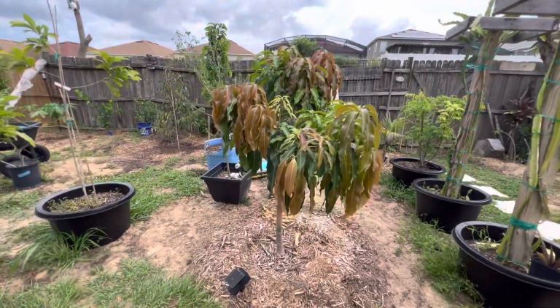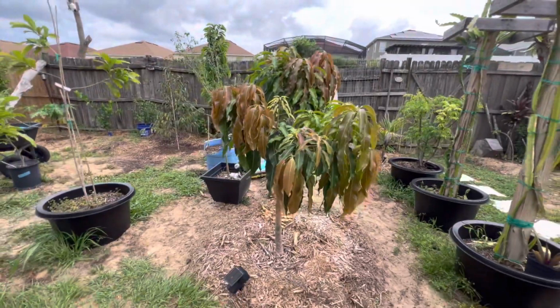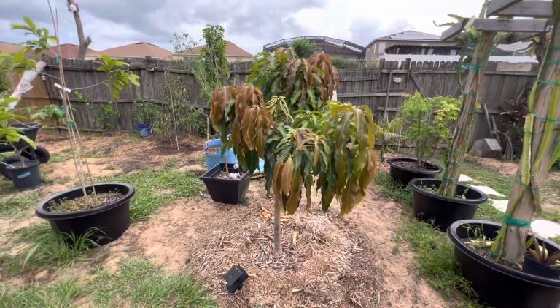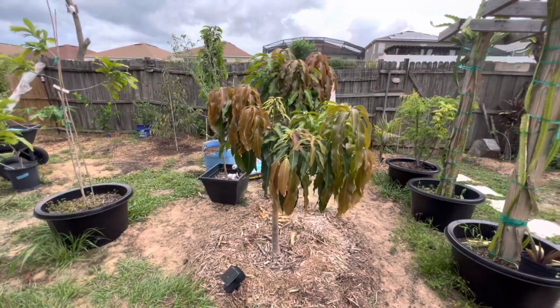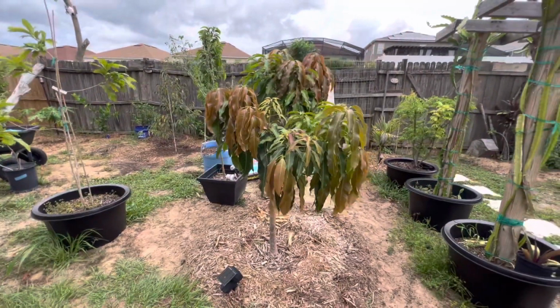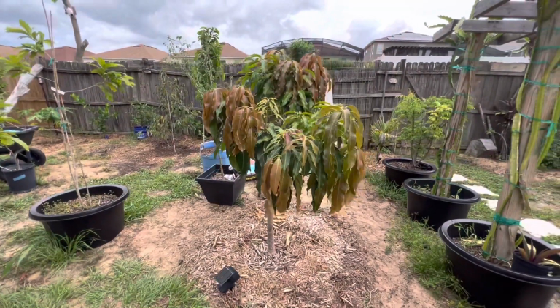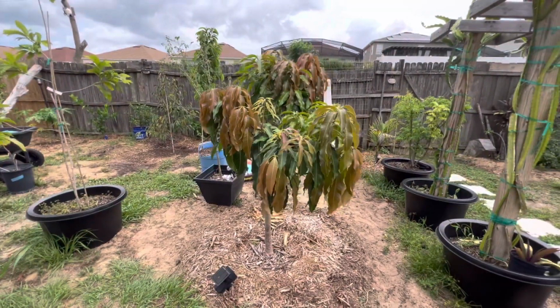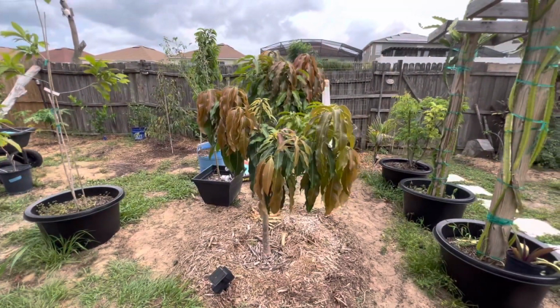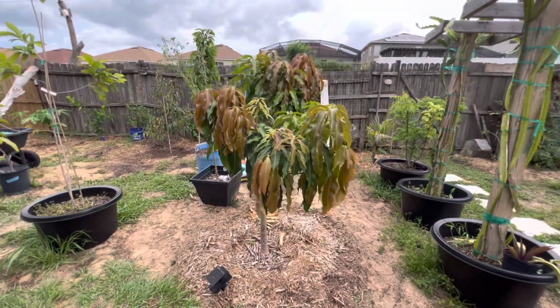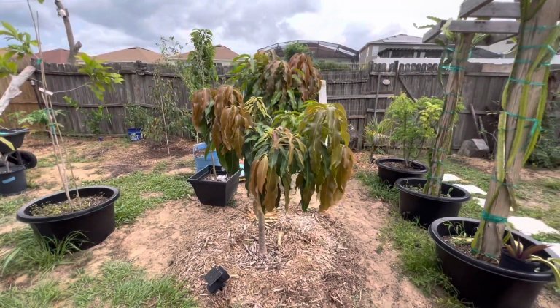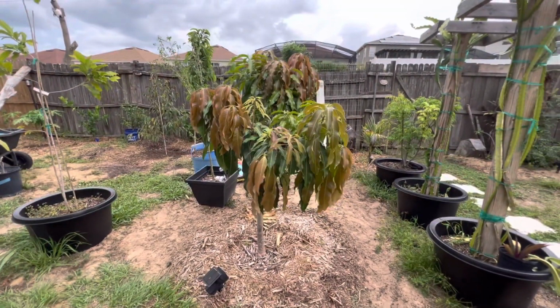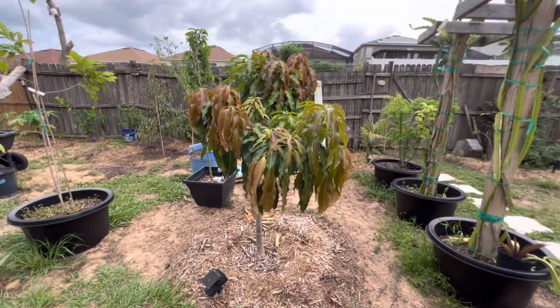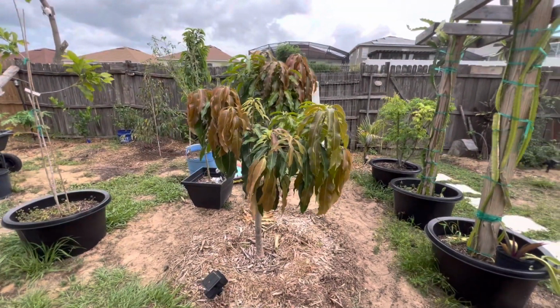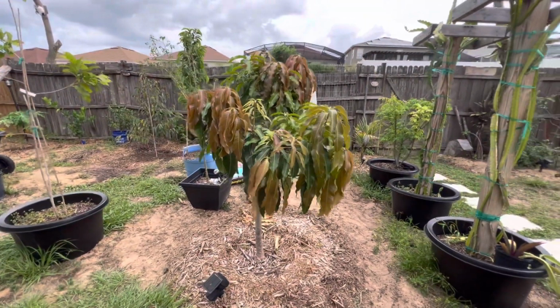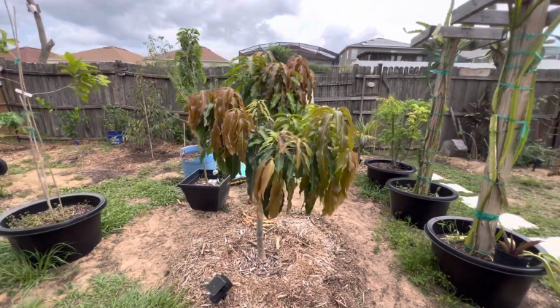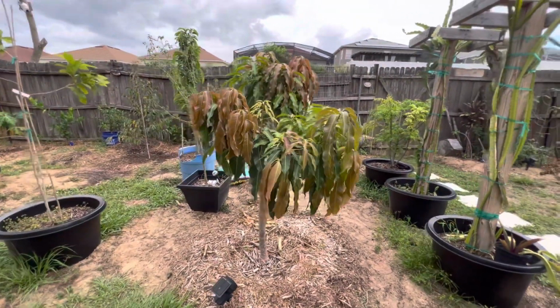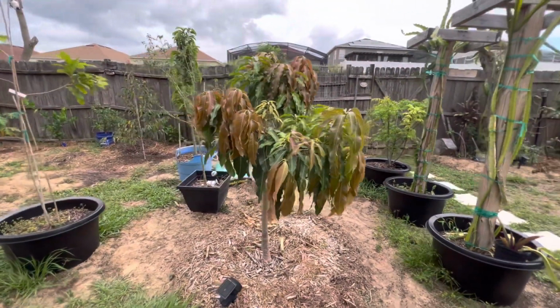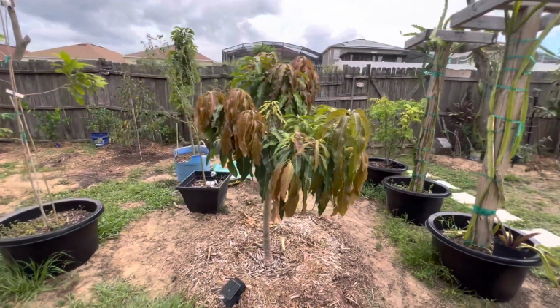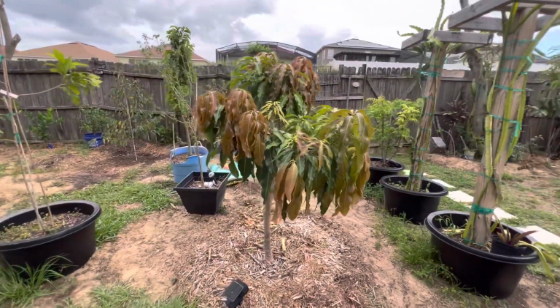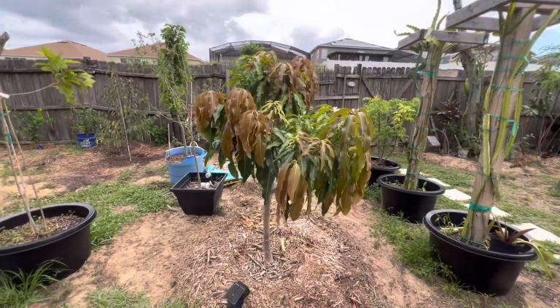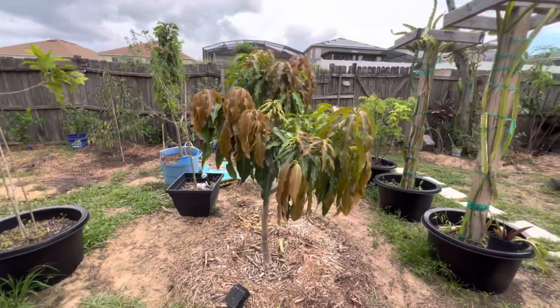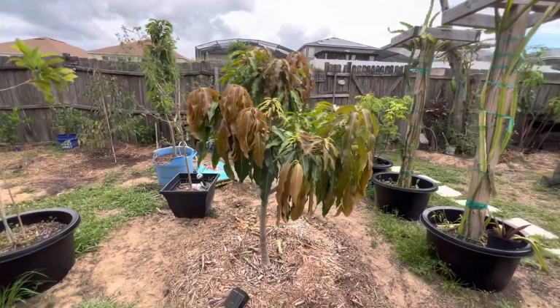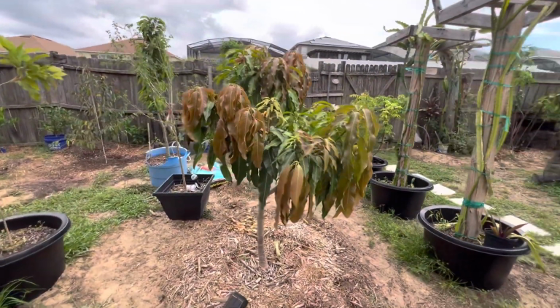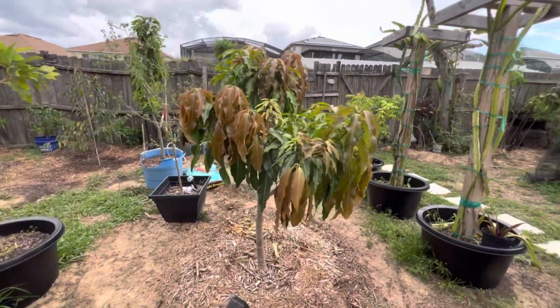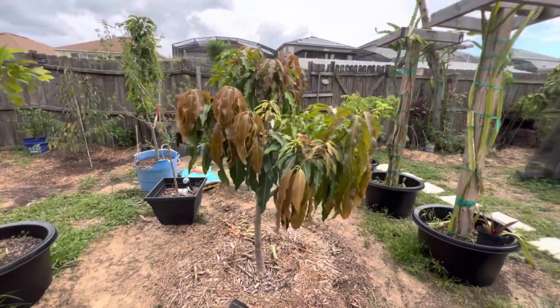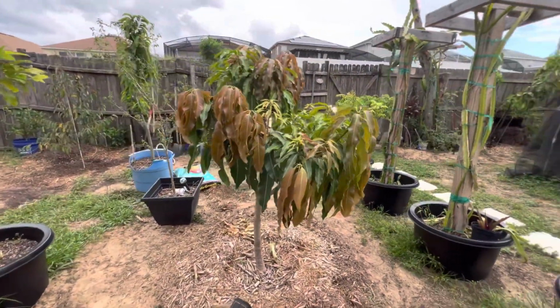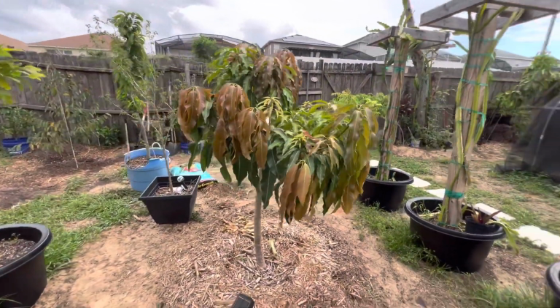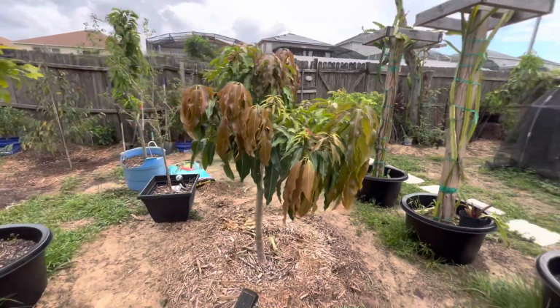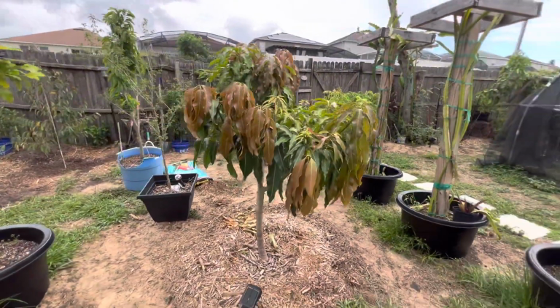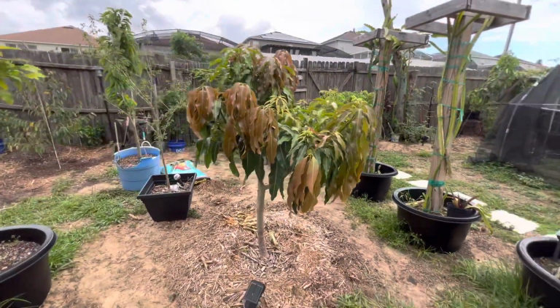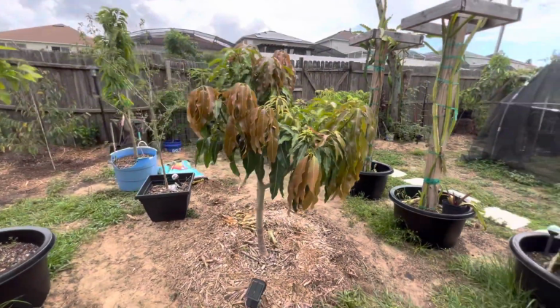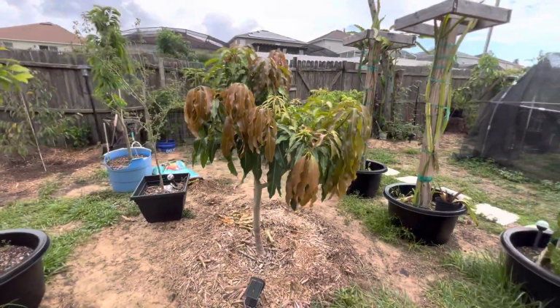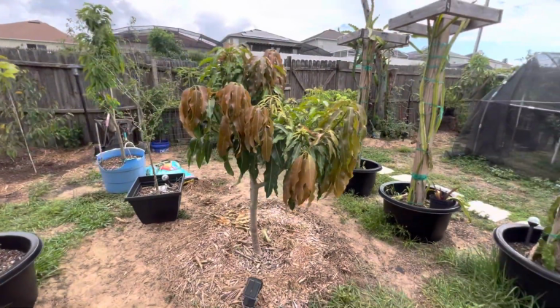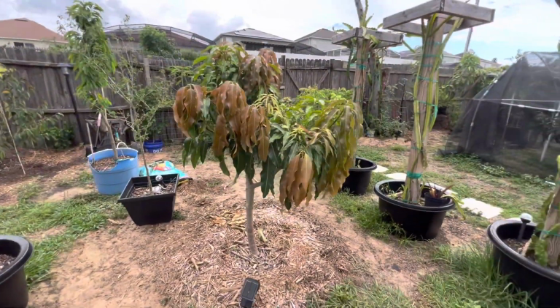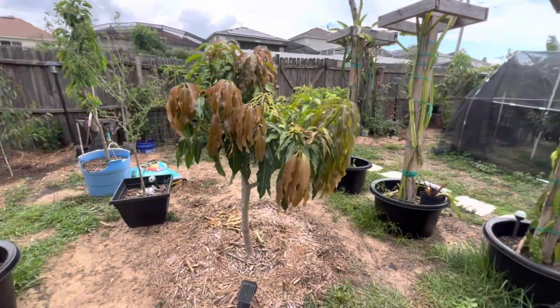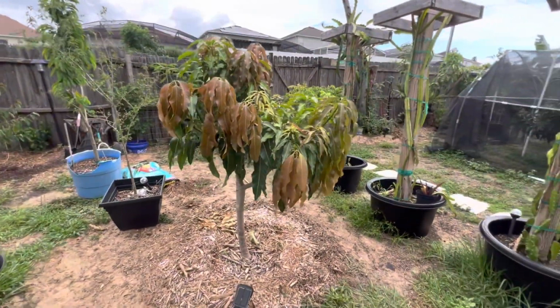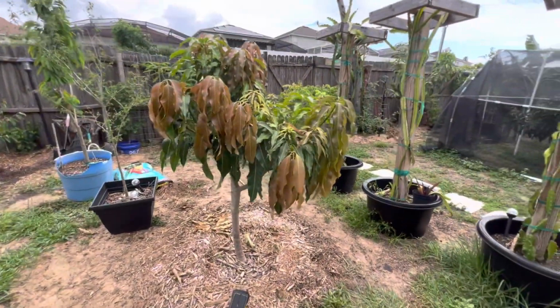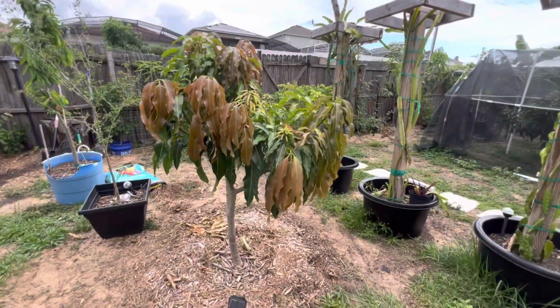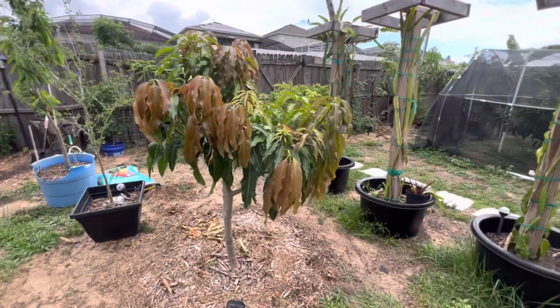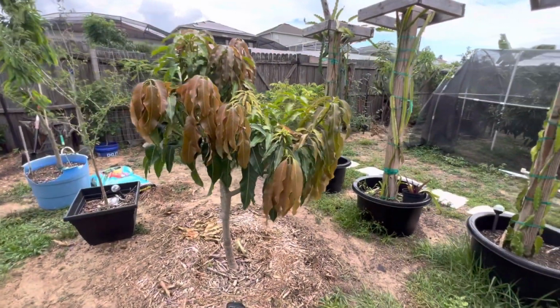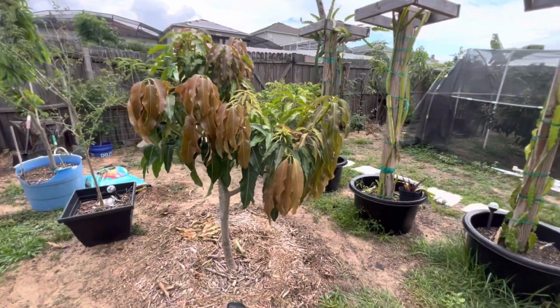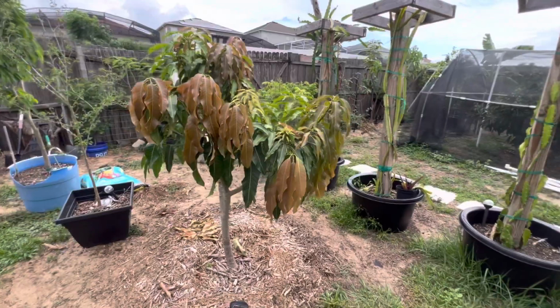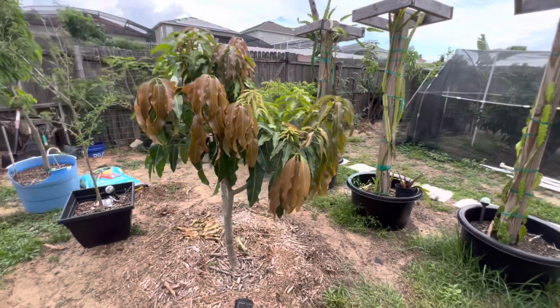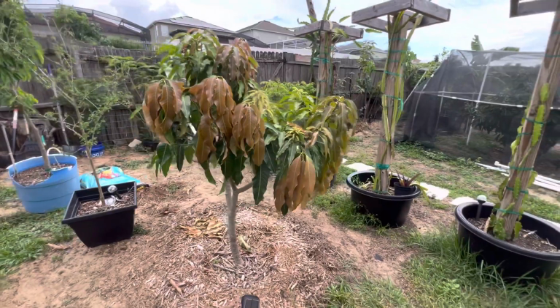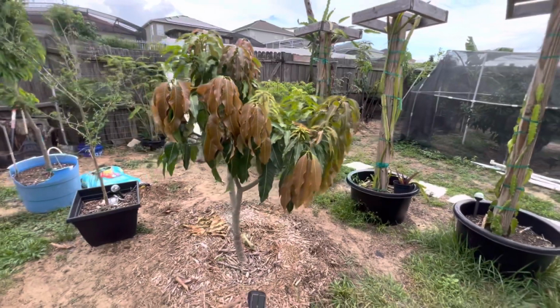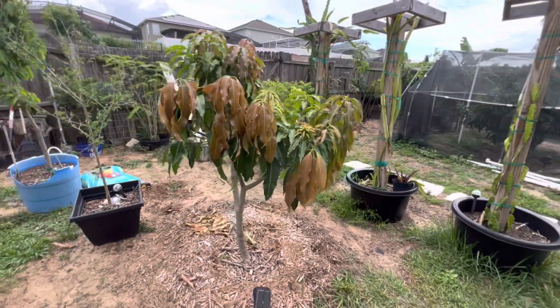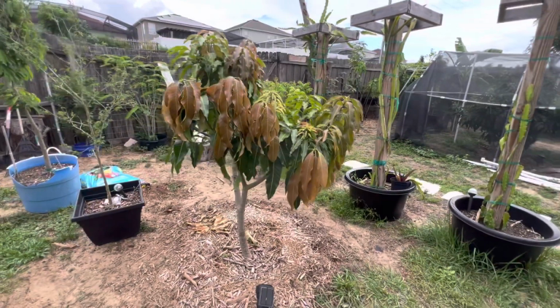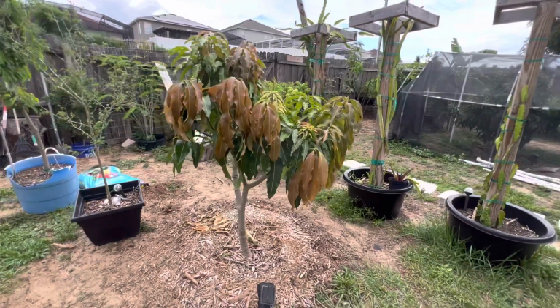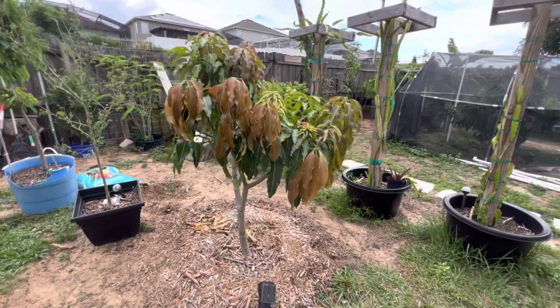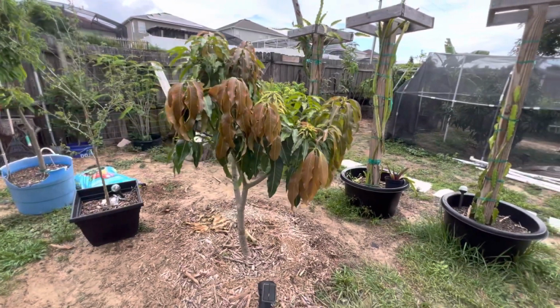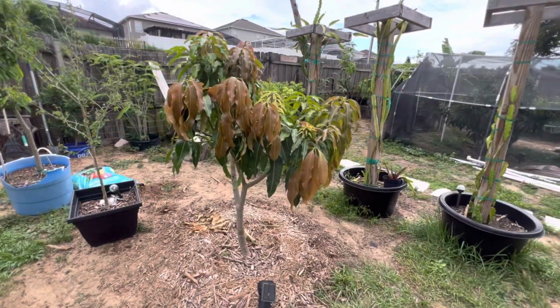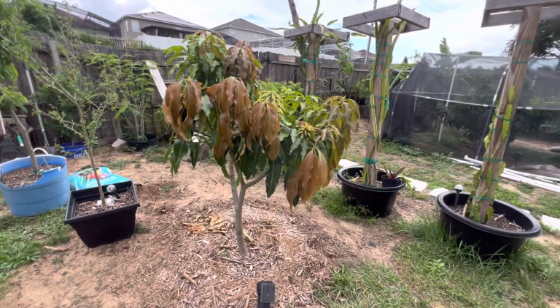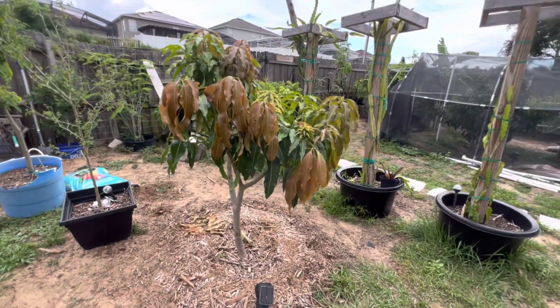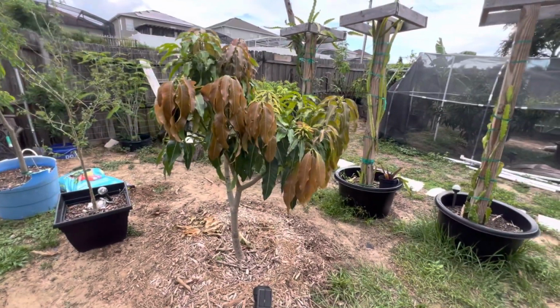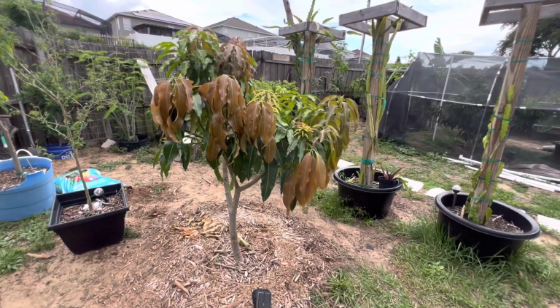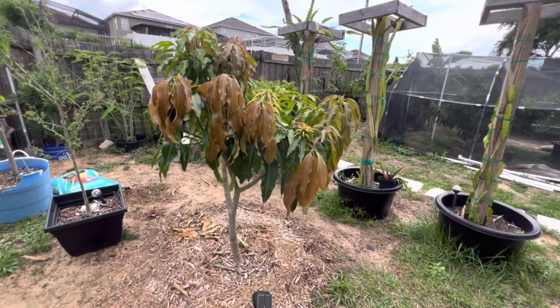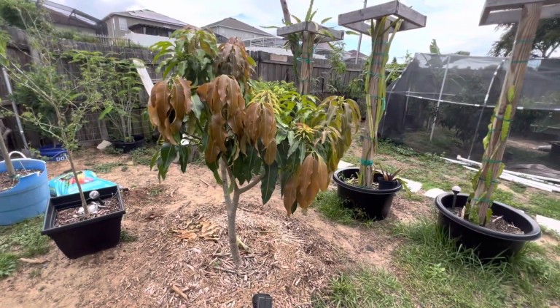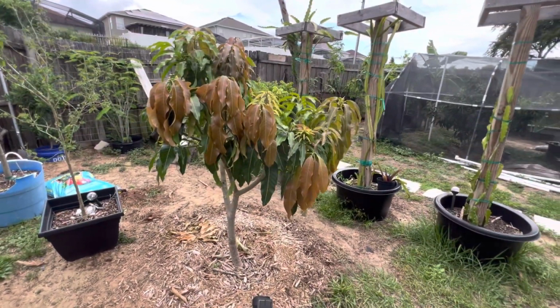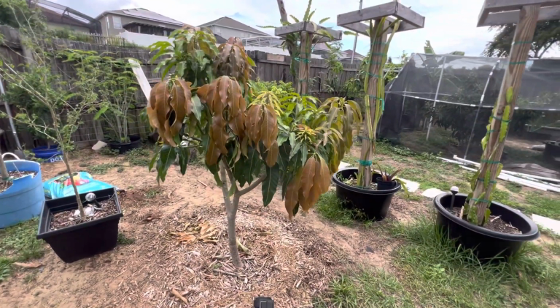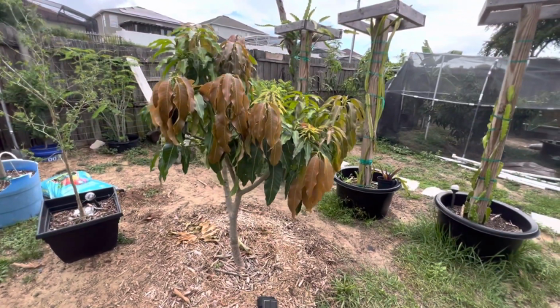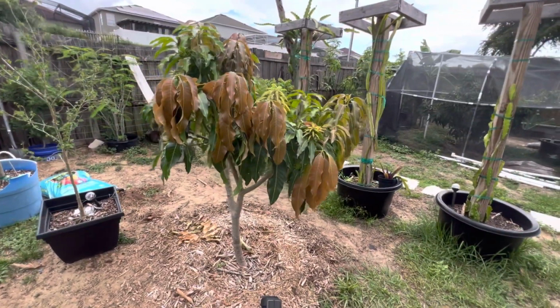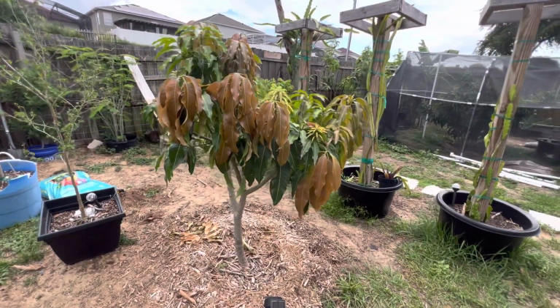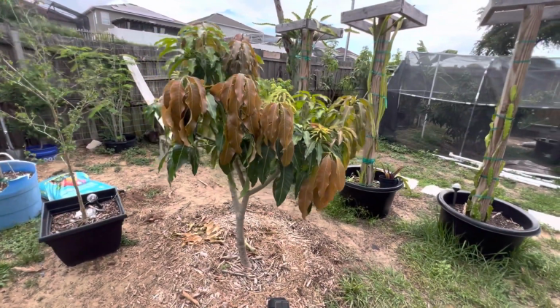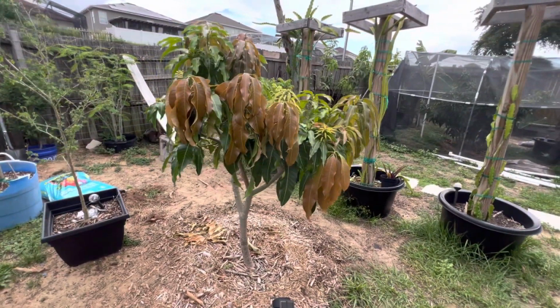All right guys, just want to give you guys an update on our Namdak Mai tree. Don't forget to like, comment, and subscribe — have a good day!